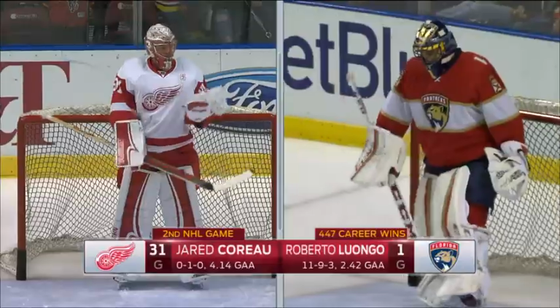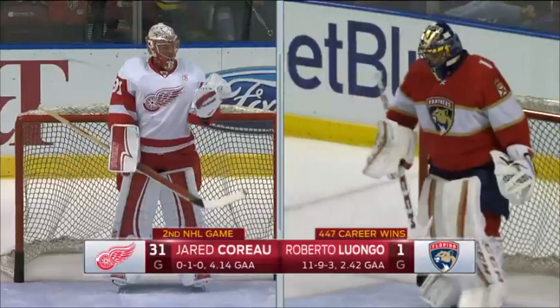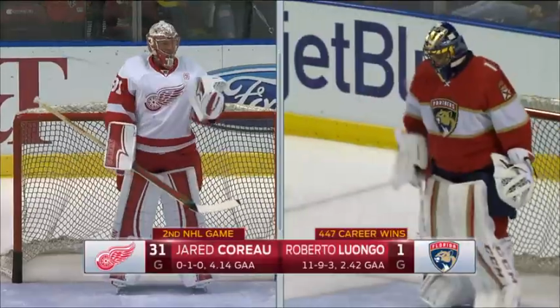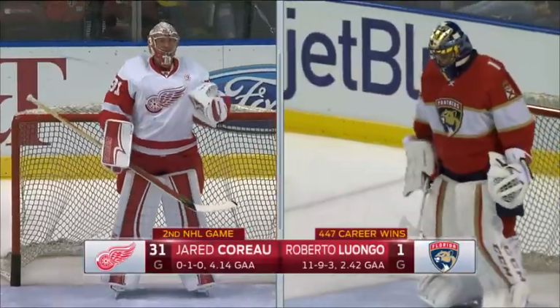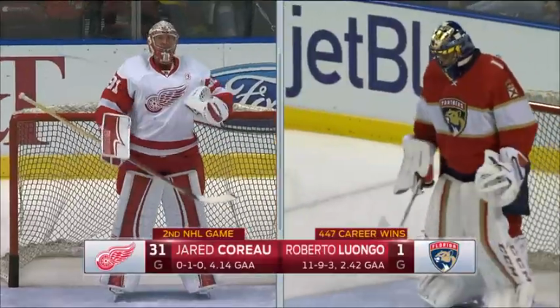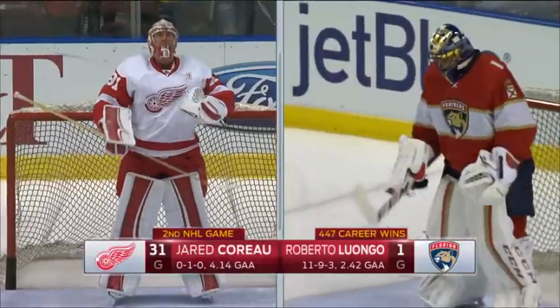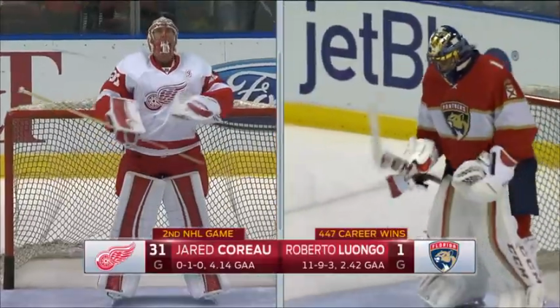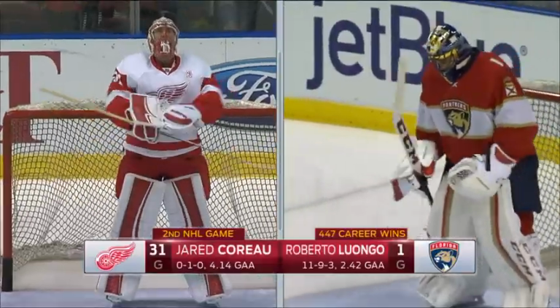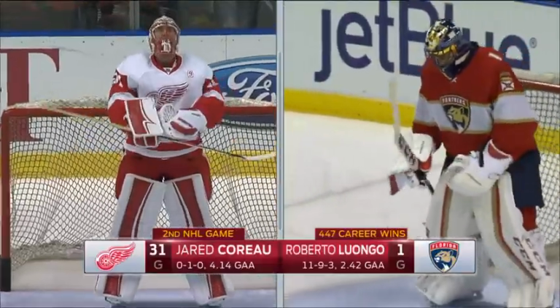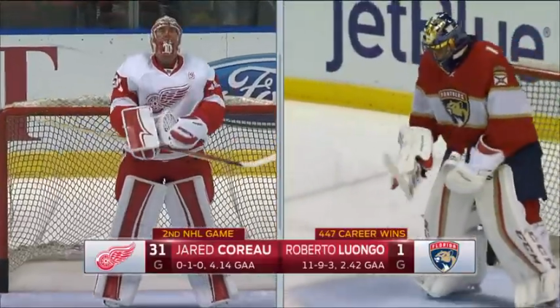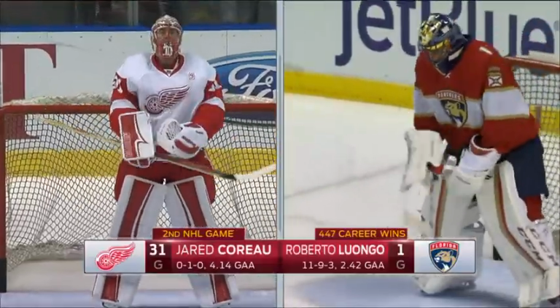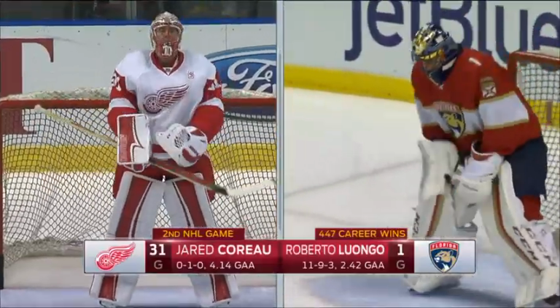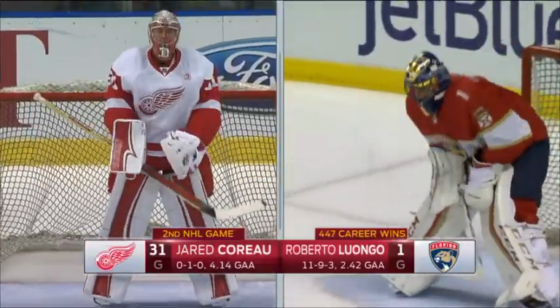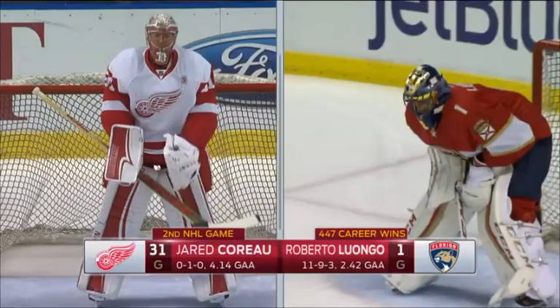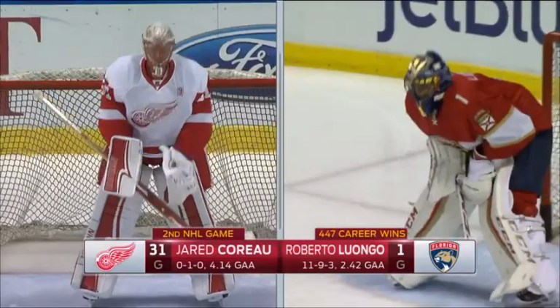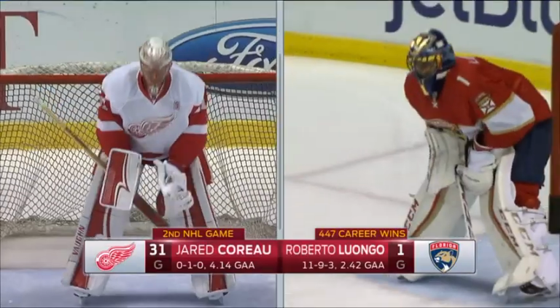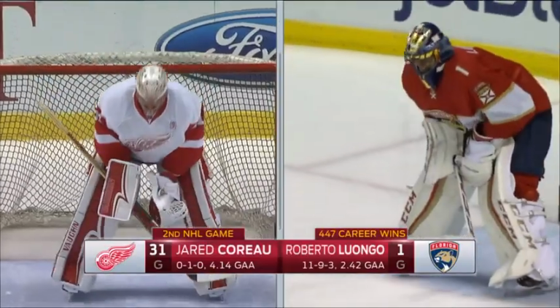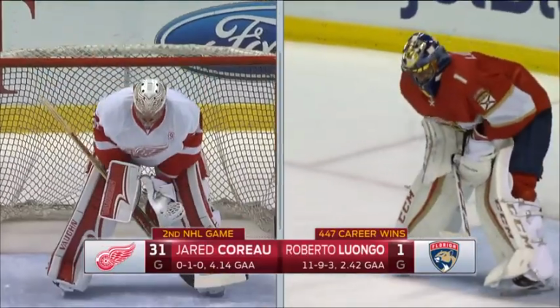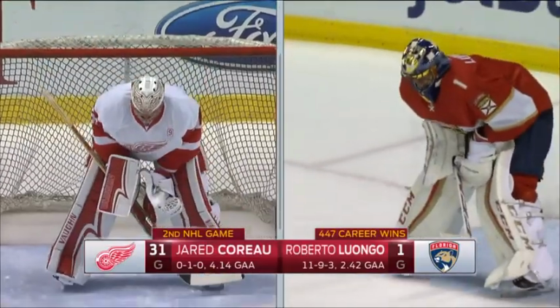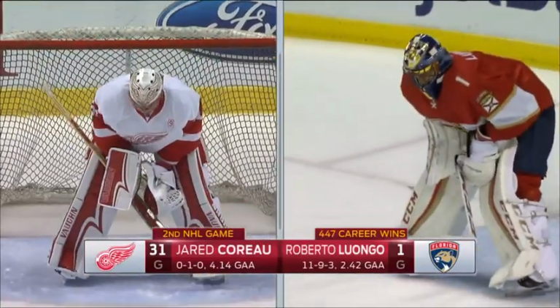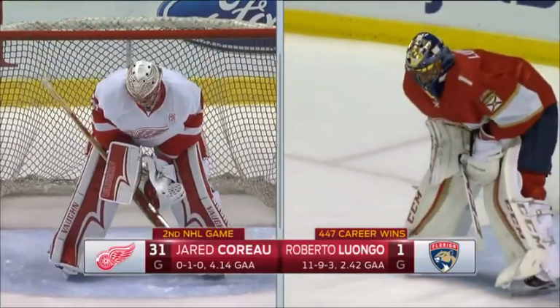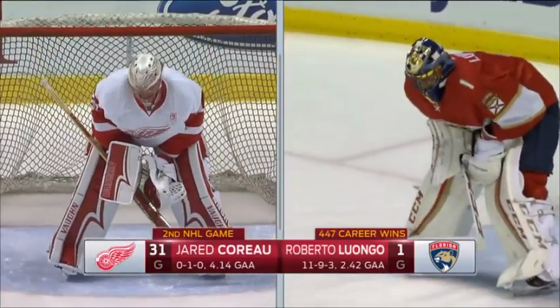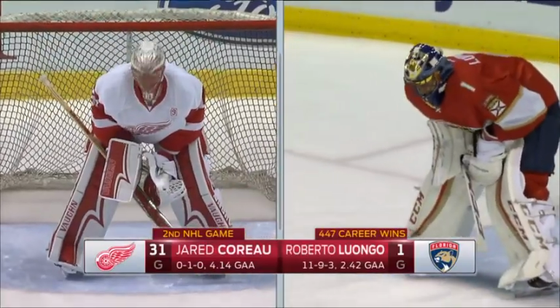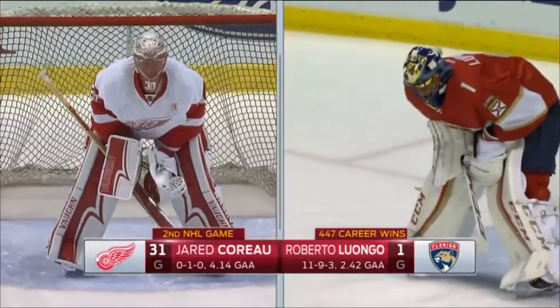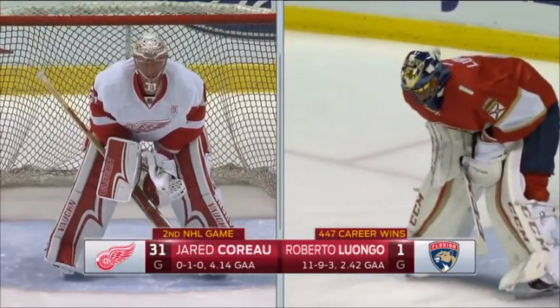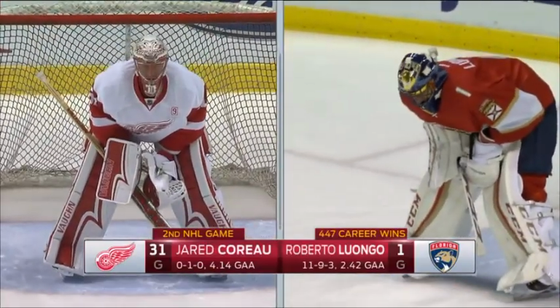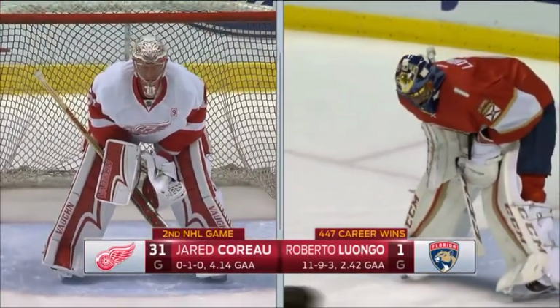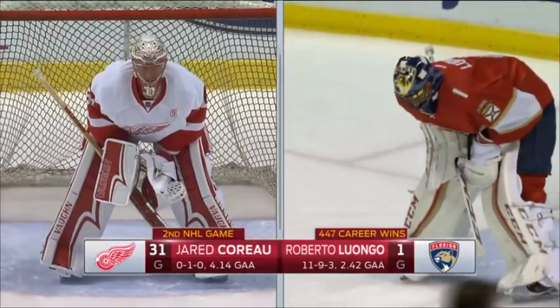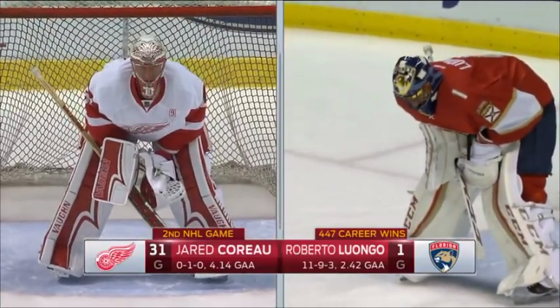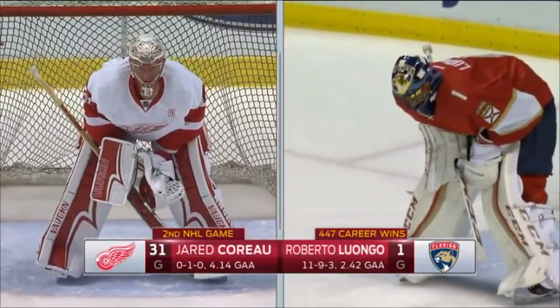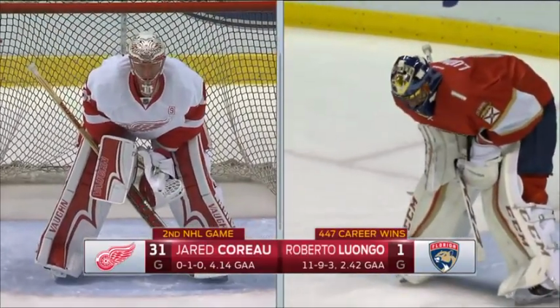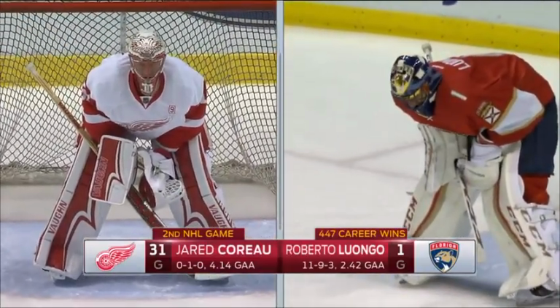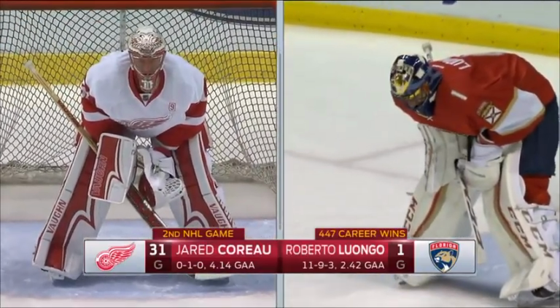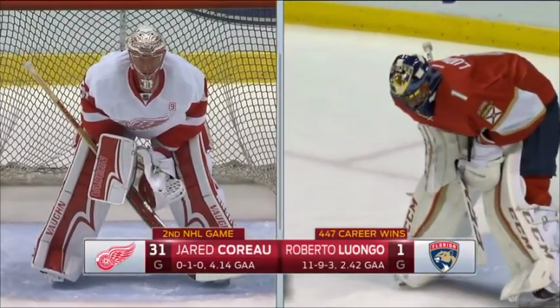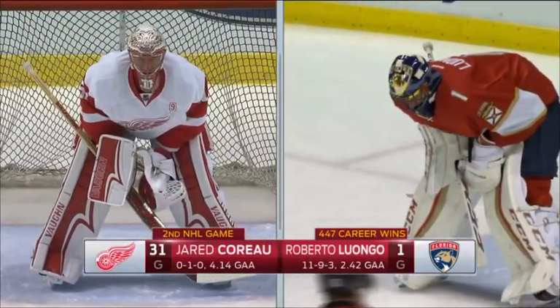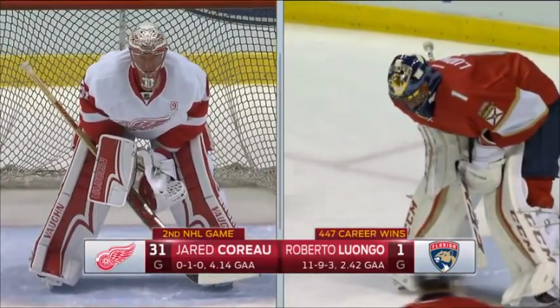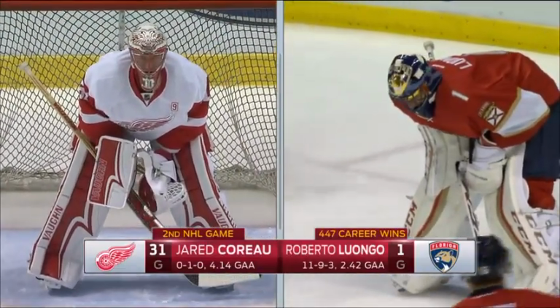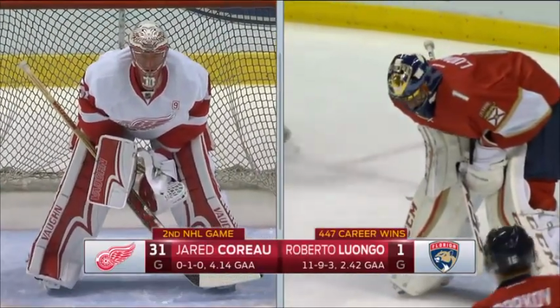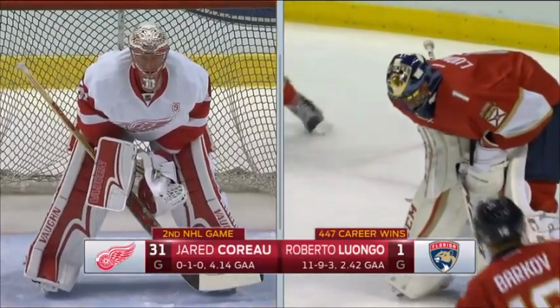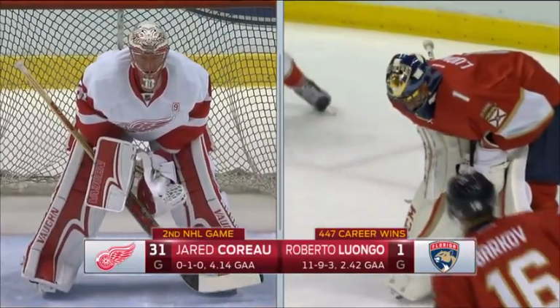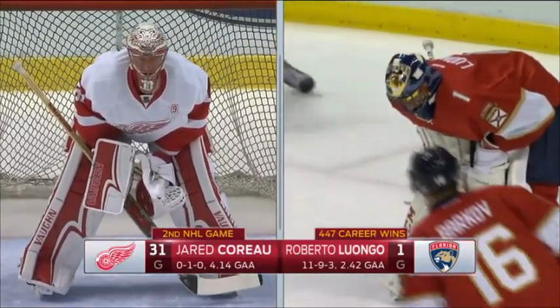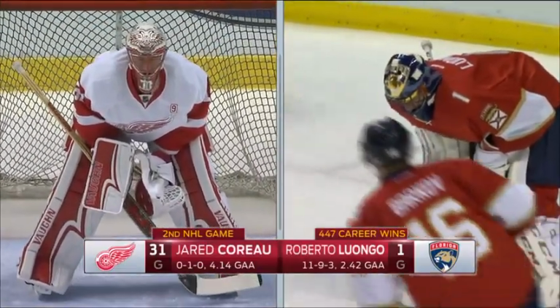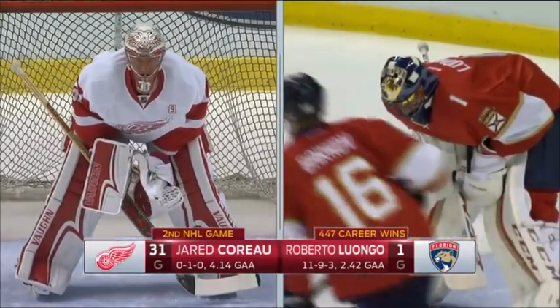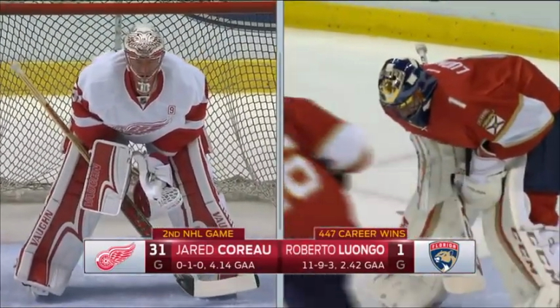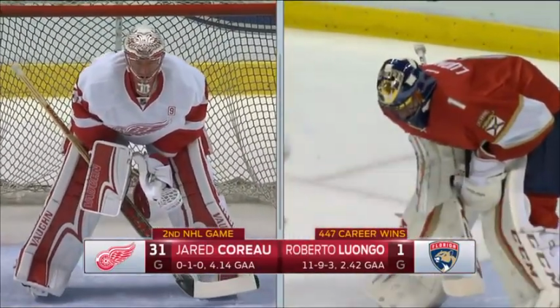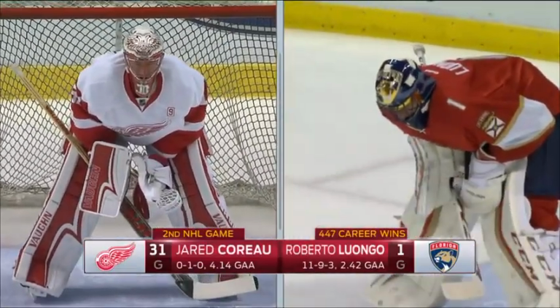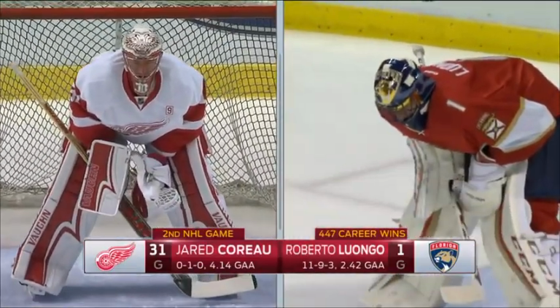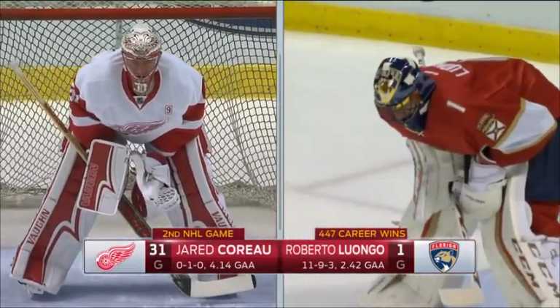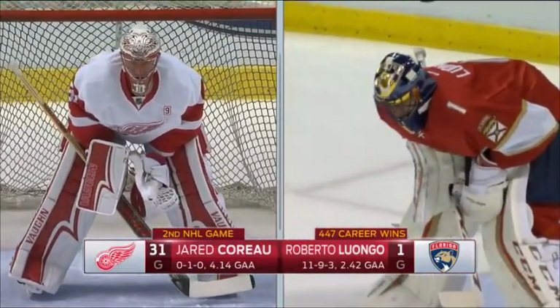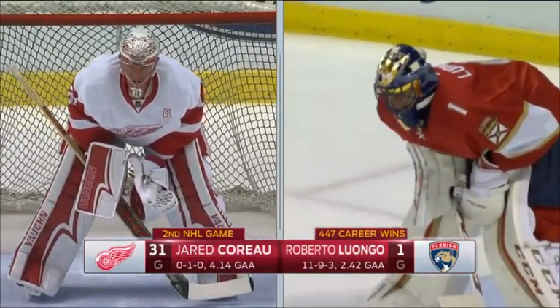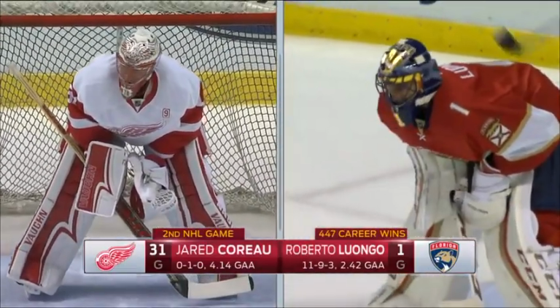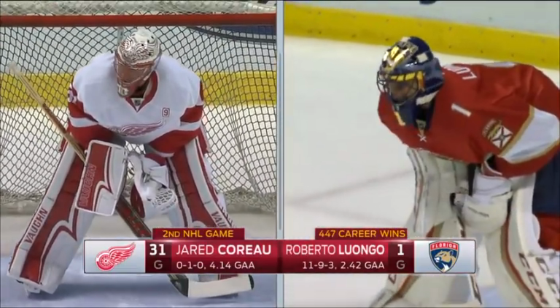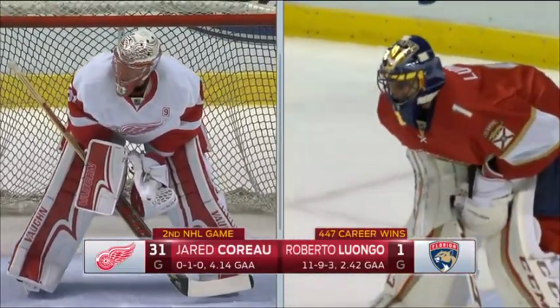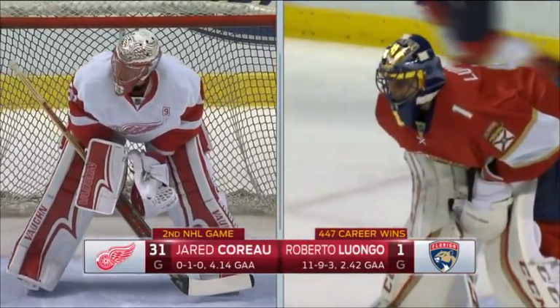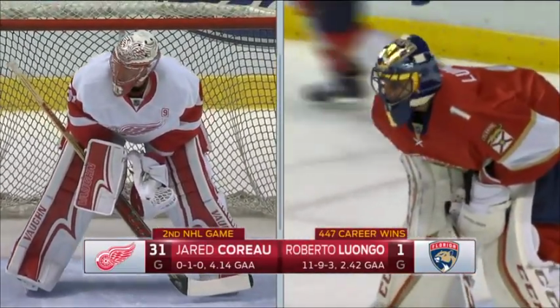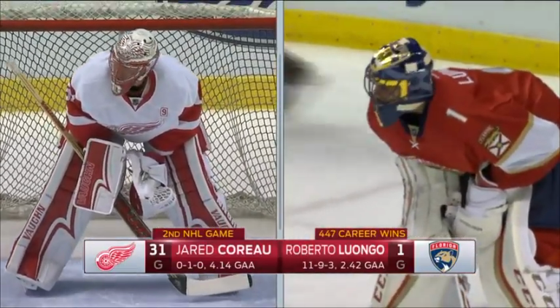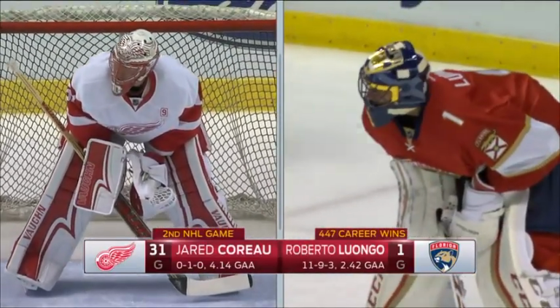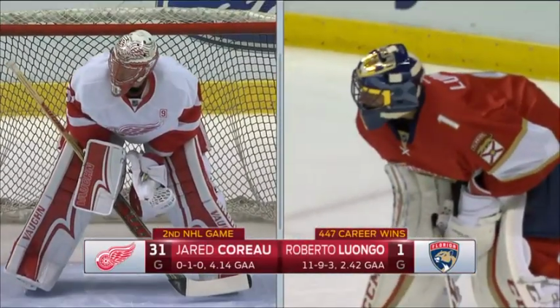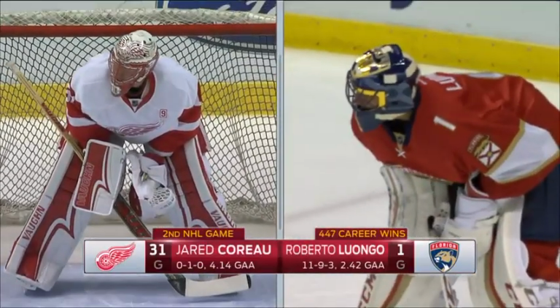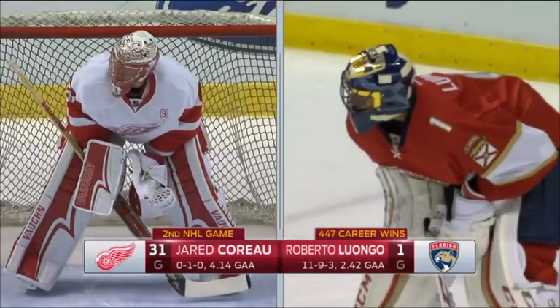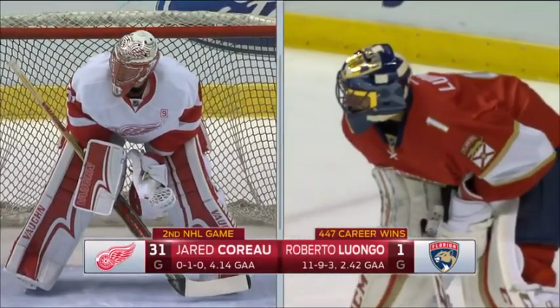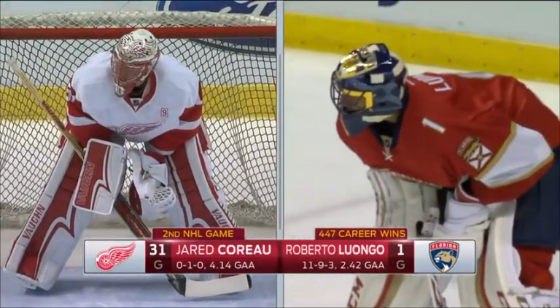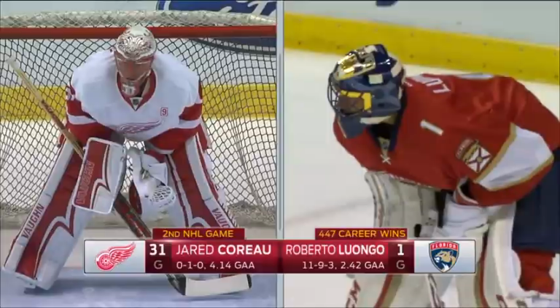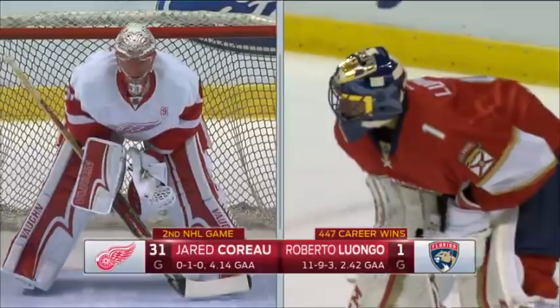Jared Corot, he's a big goaltender, six foot six. Have we talked enough about Roberto Luongo? I don't think so.